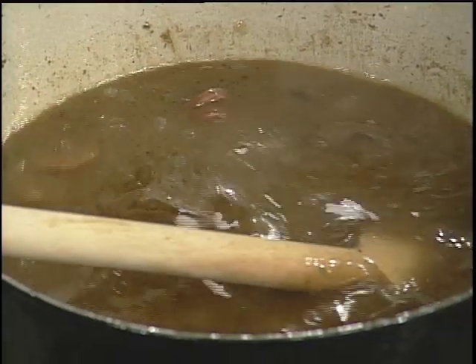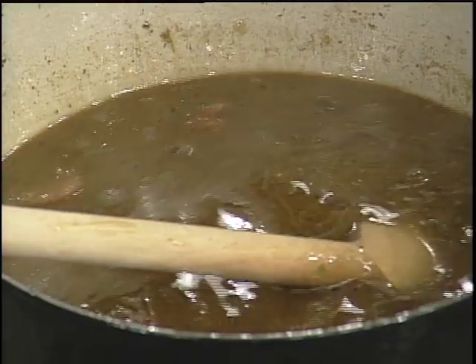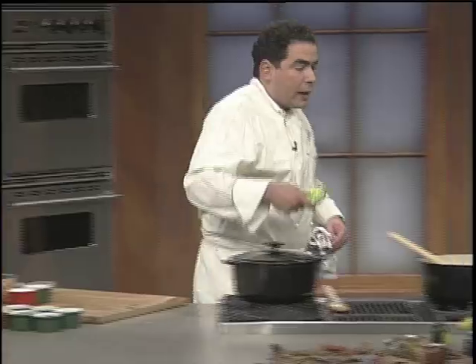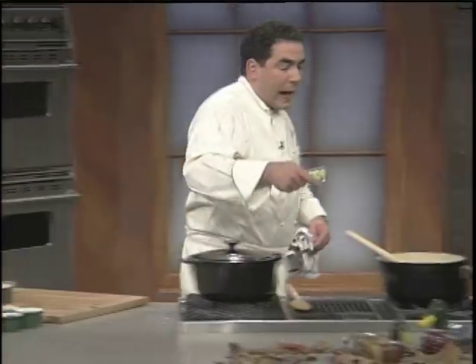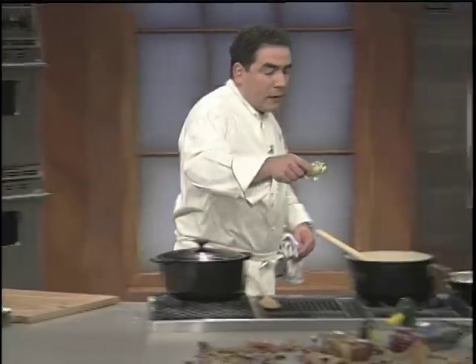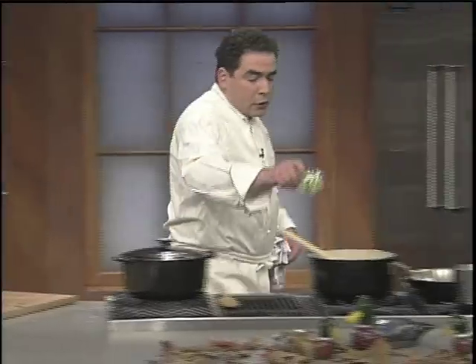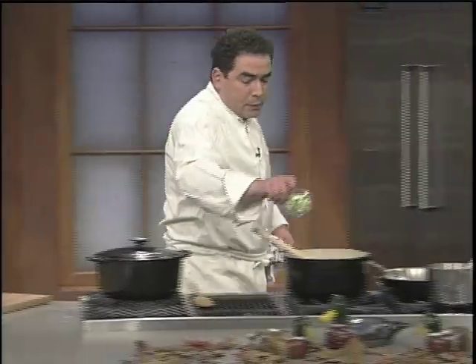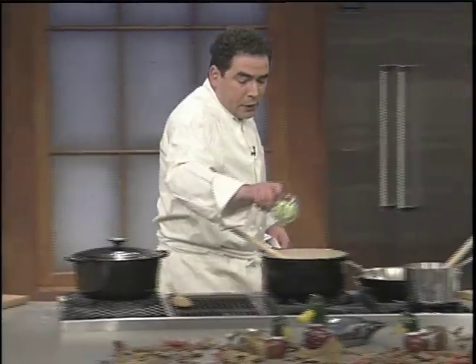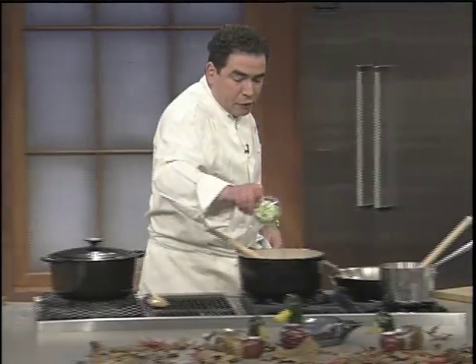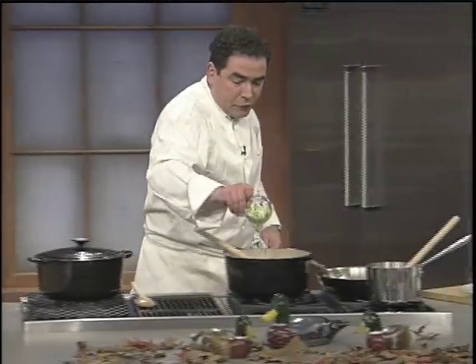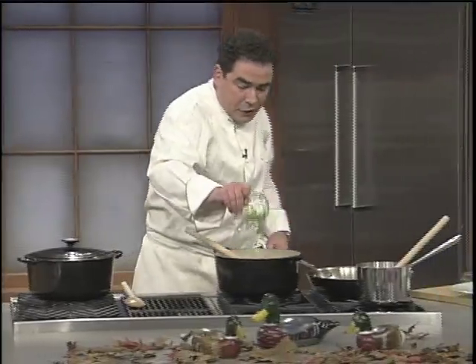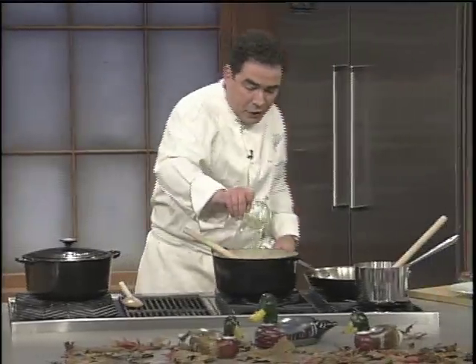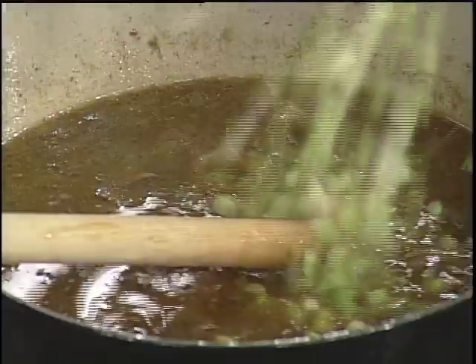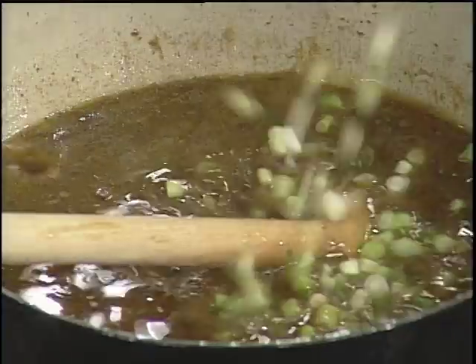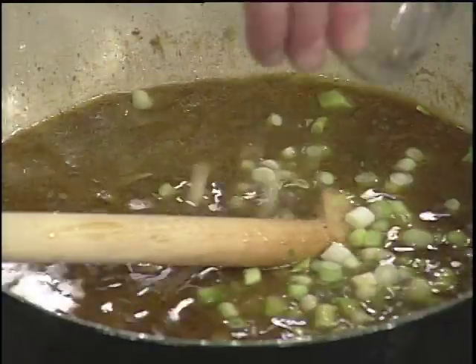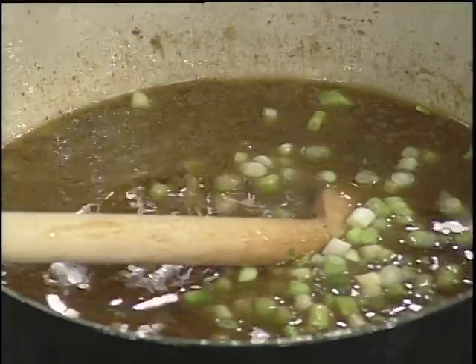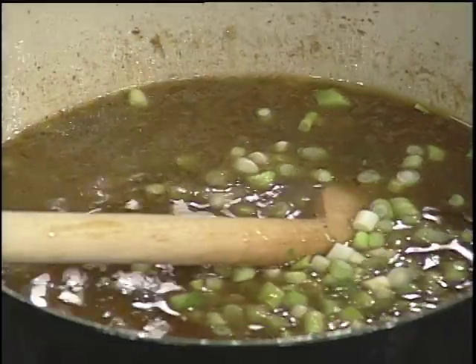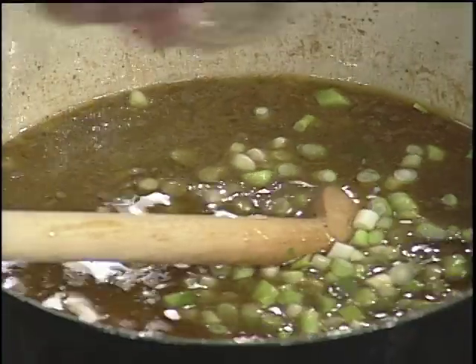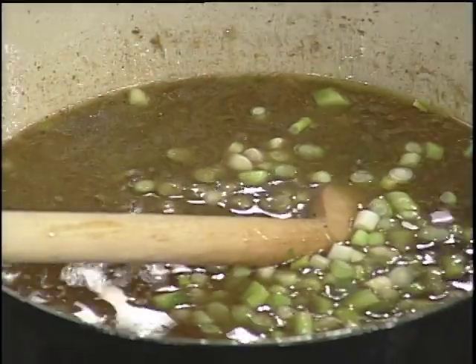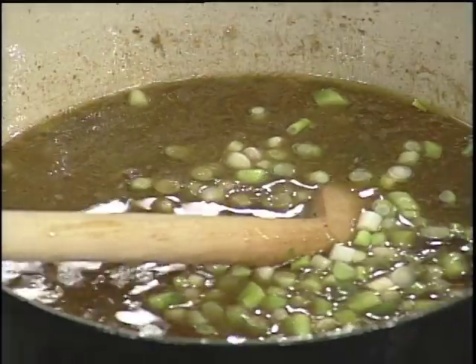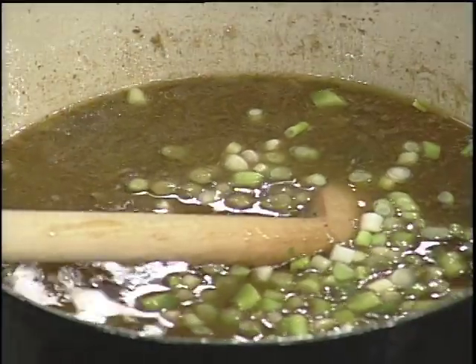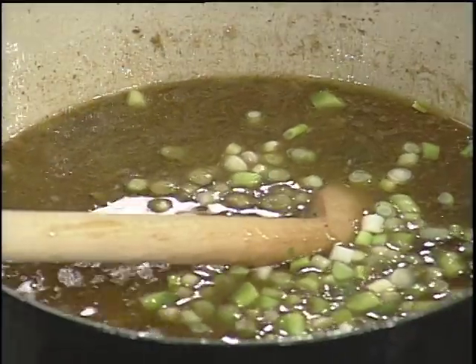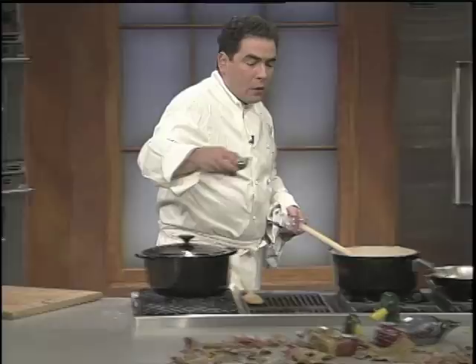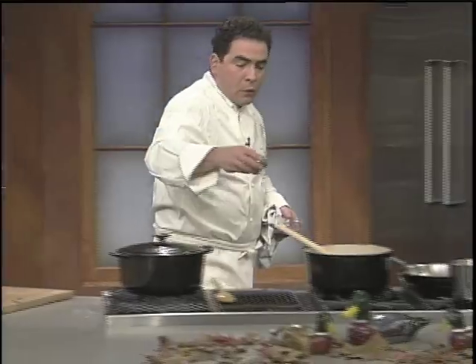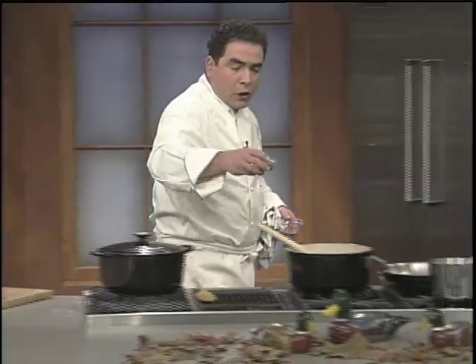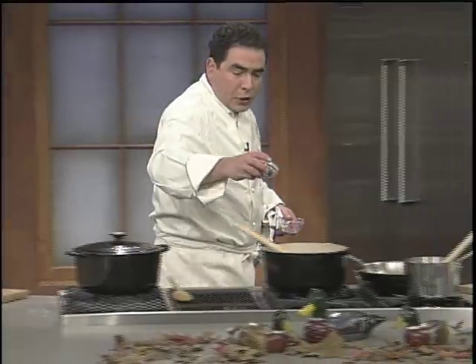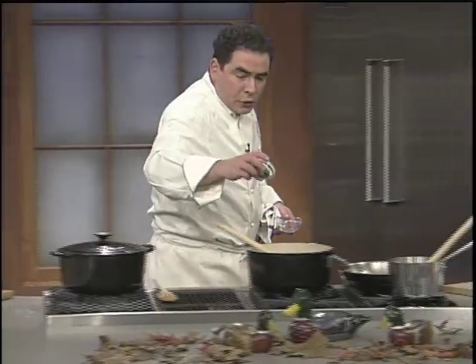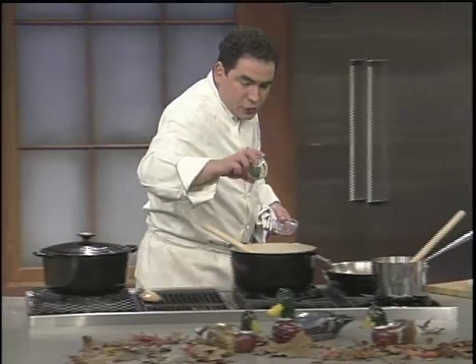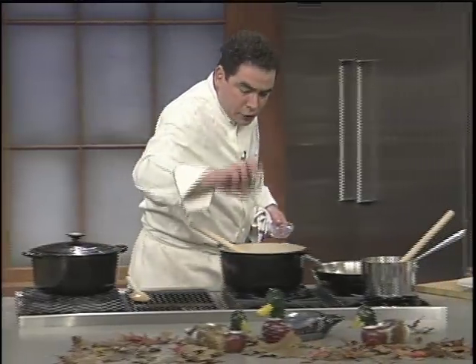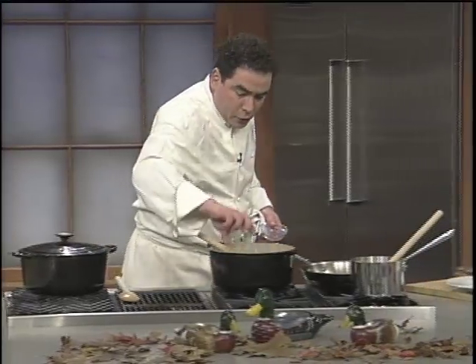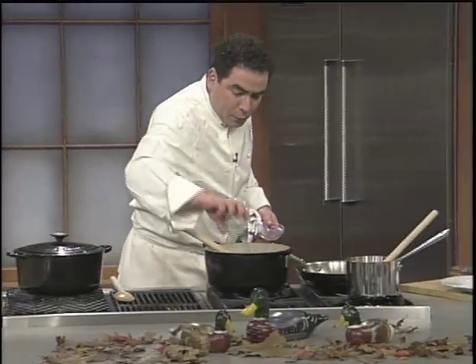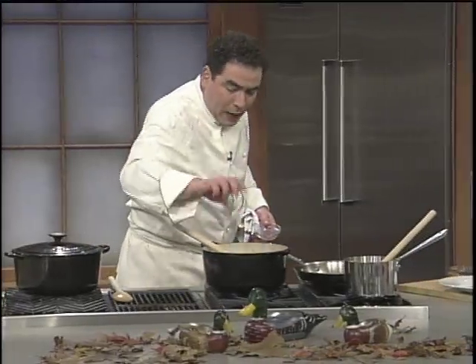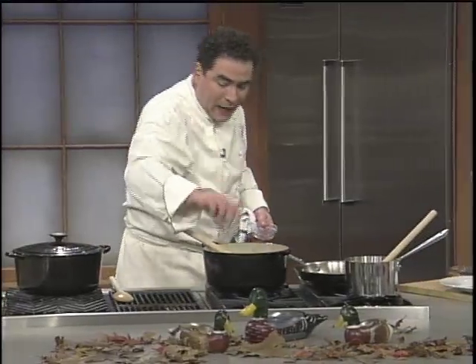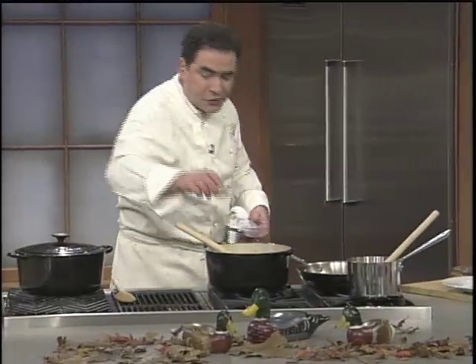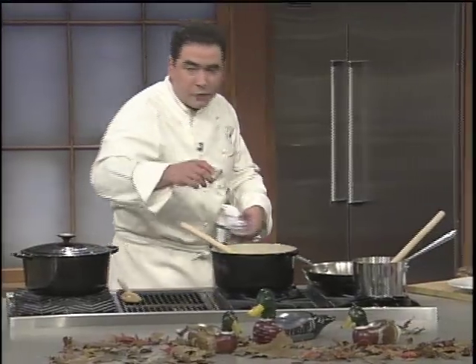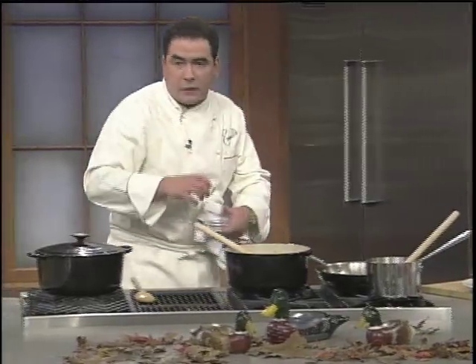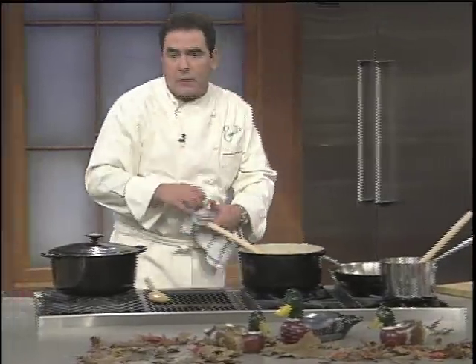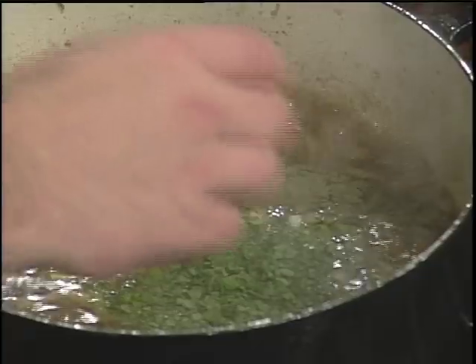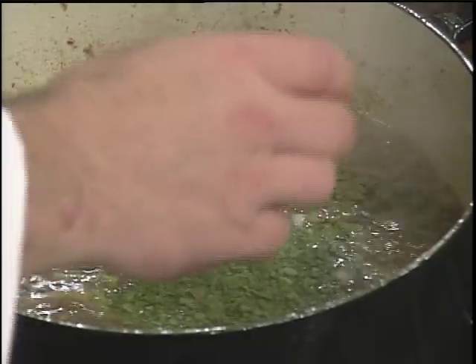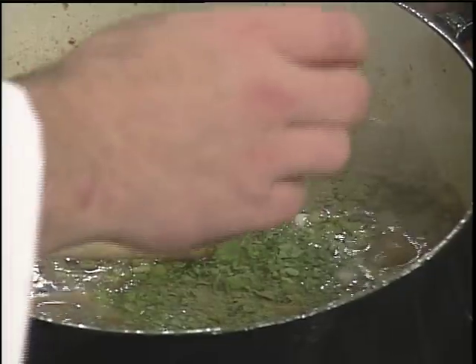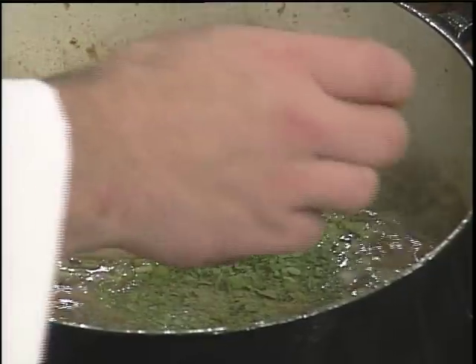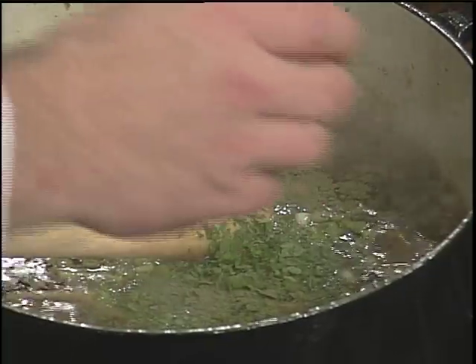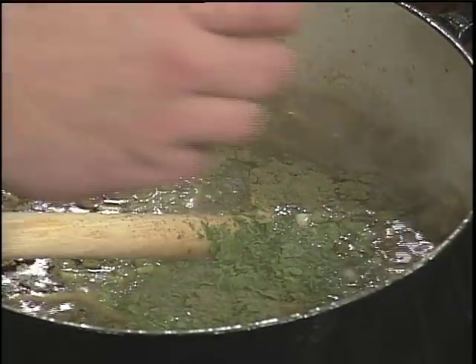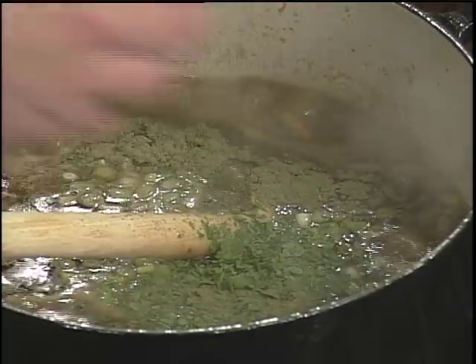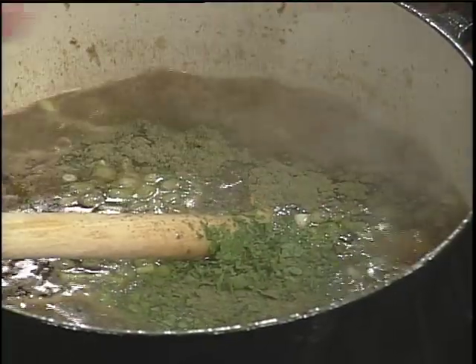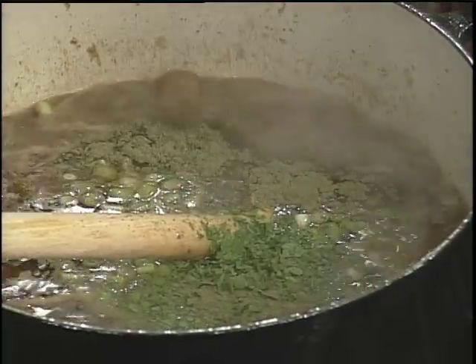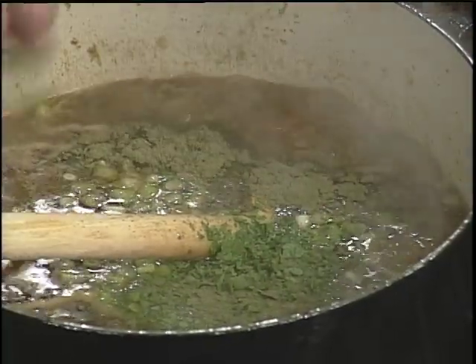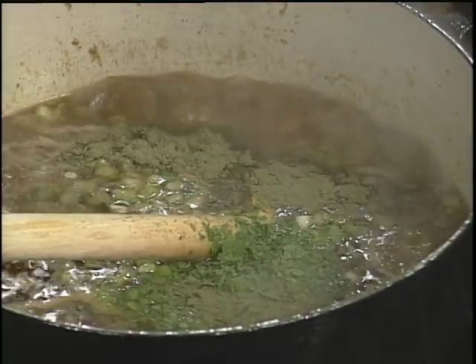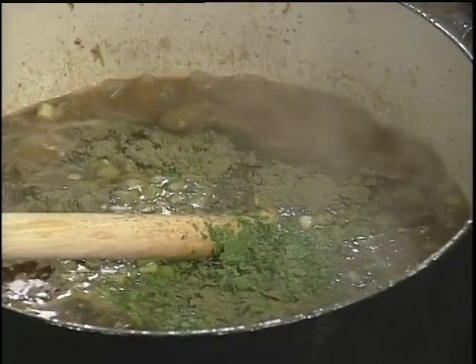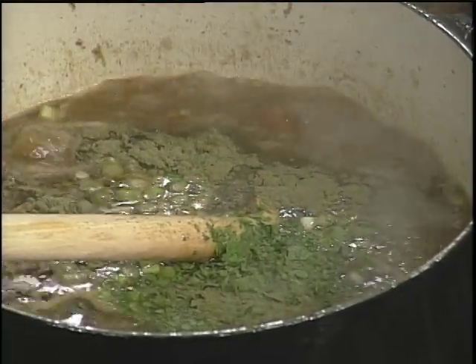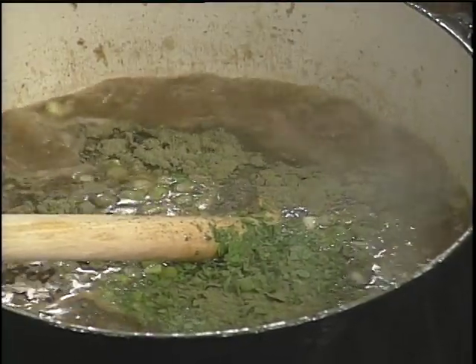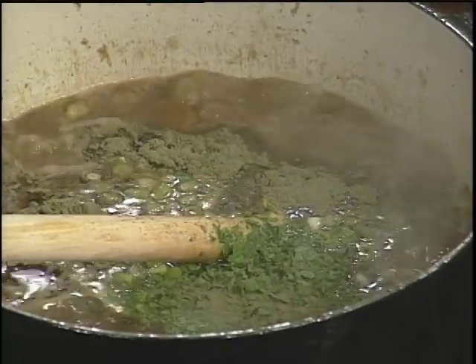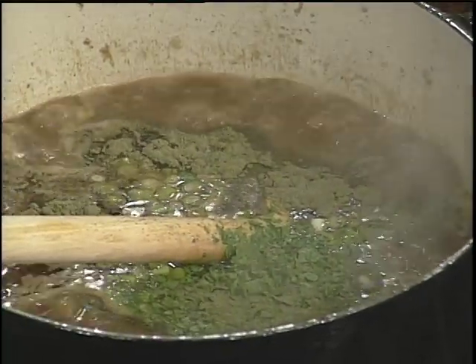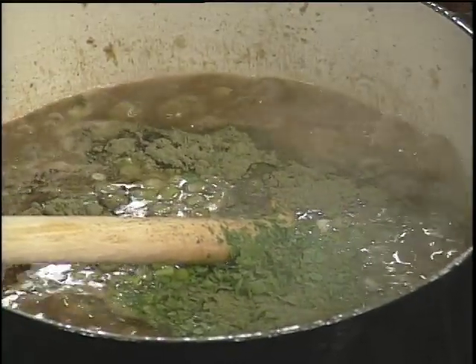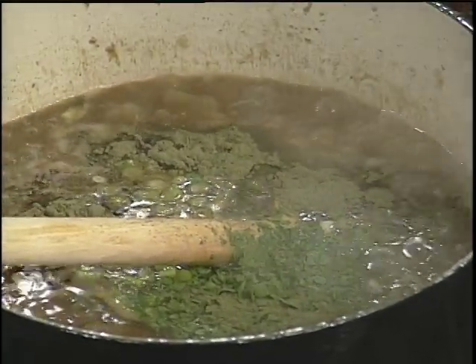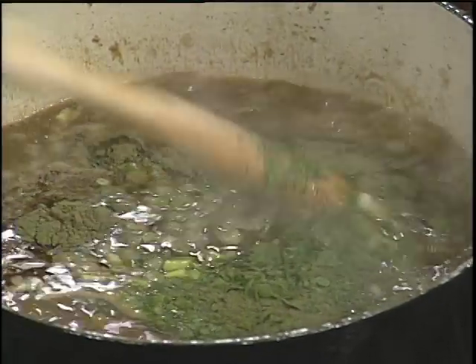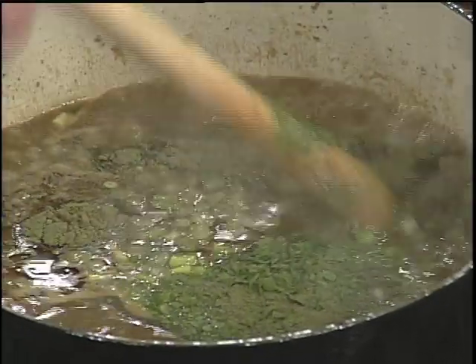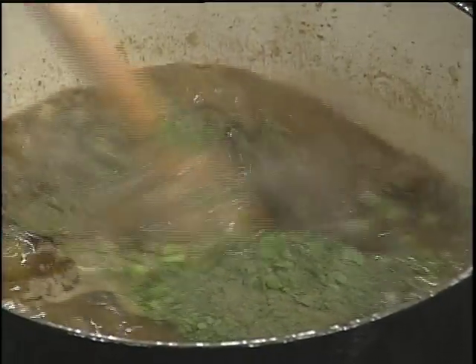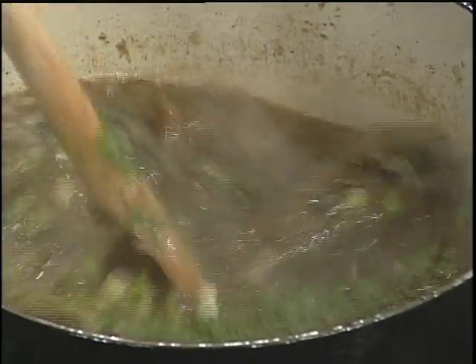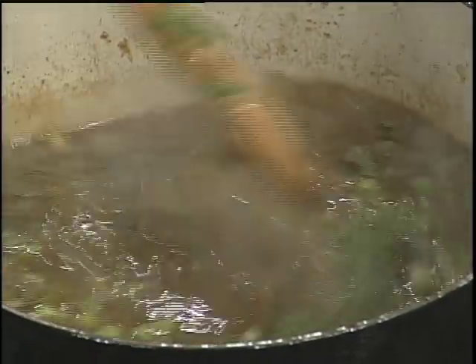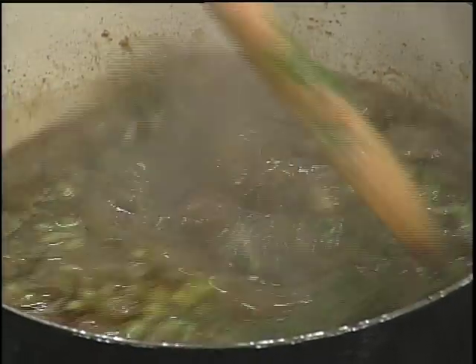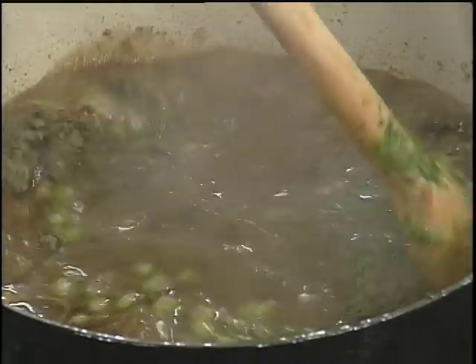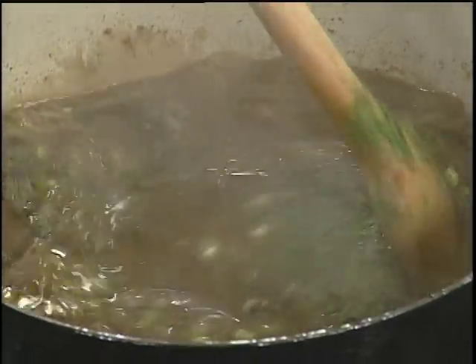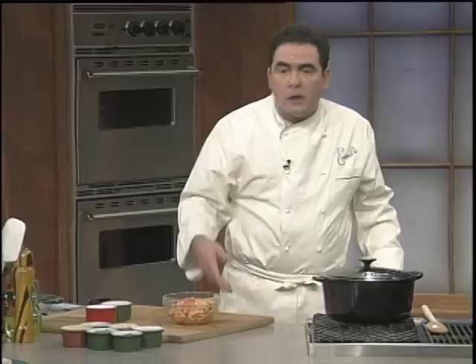You want to add a little bit of green onions in there for garnish. We're going to use a little parsley. I'm going to add the sassafras in there to kick it up a couple of notches.